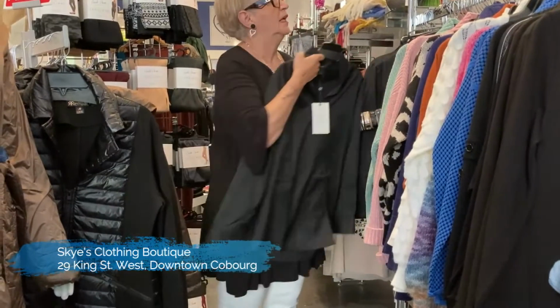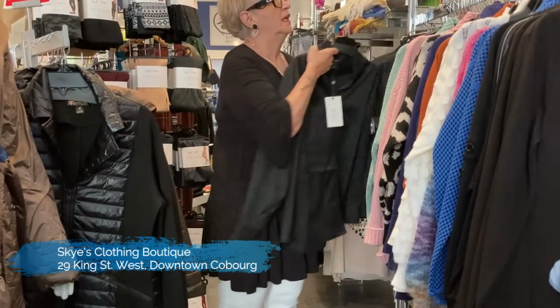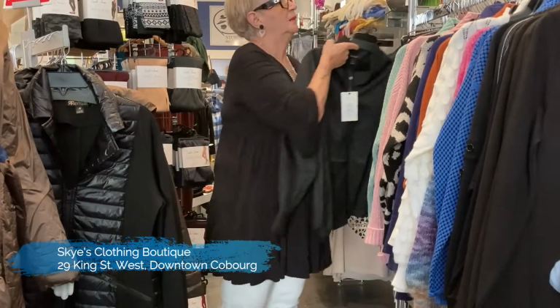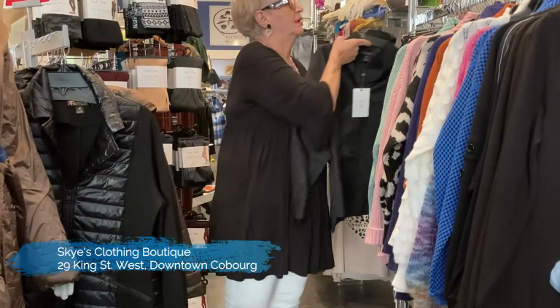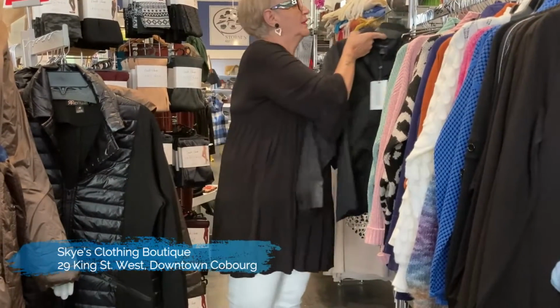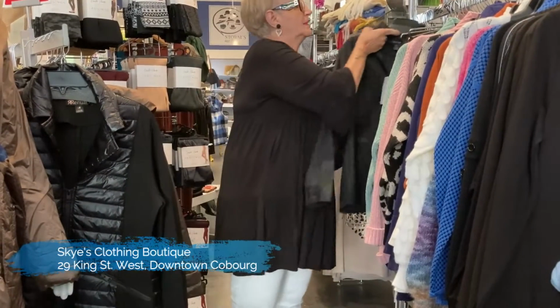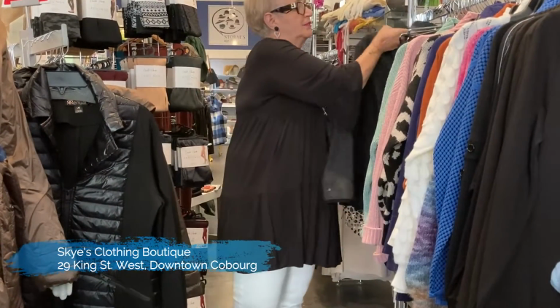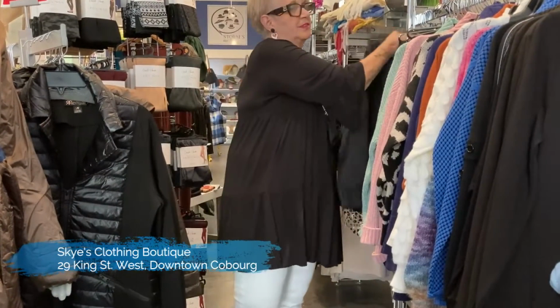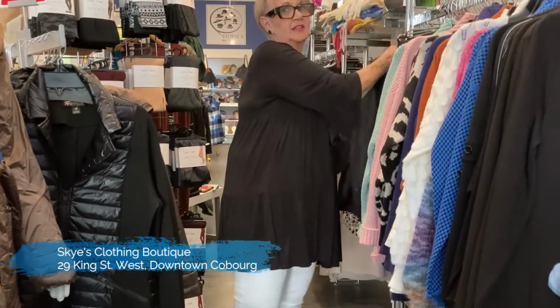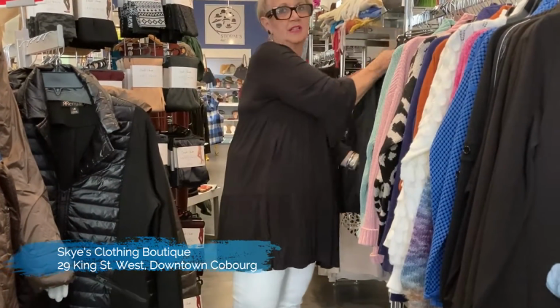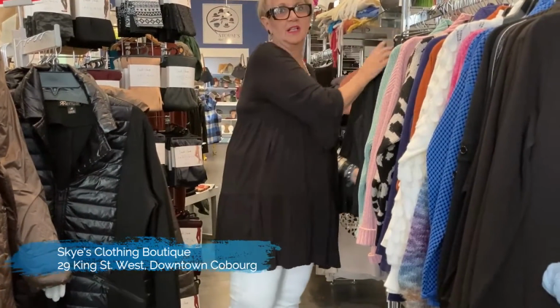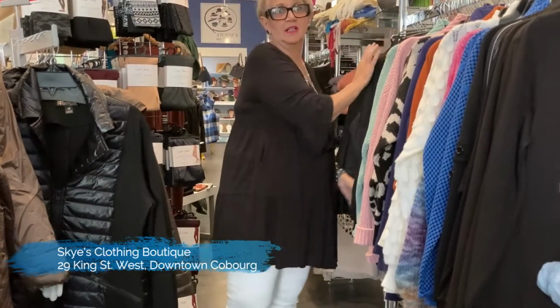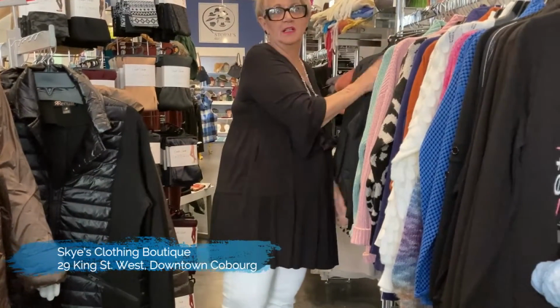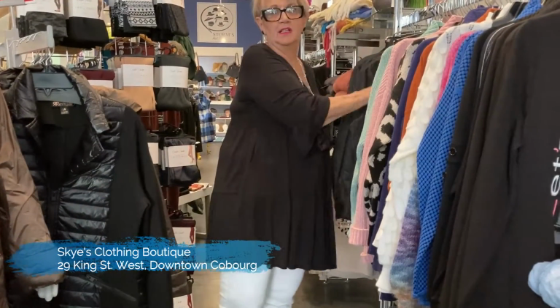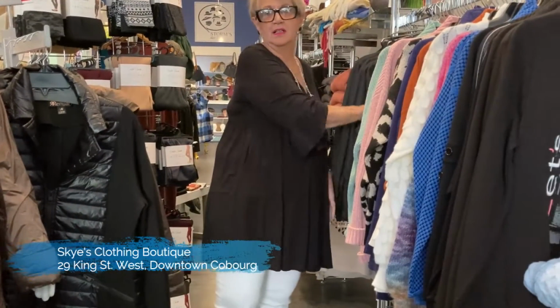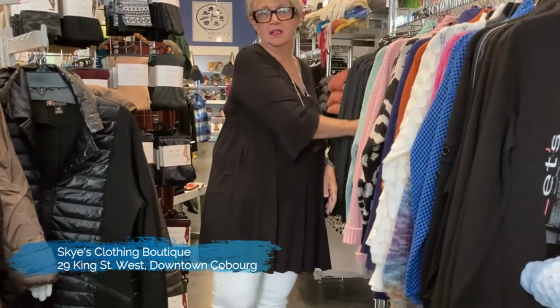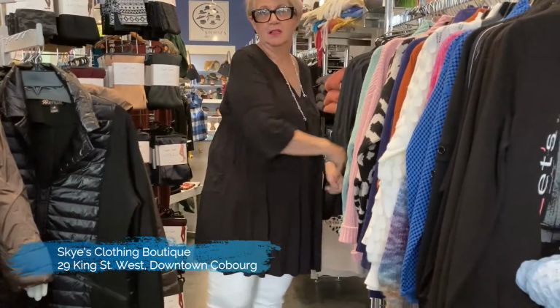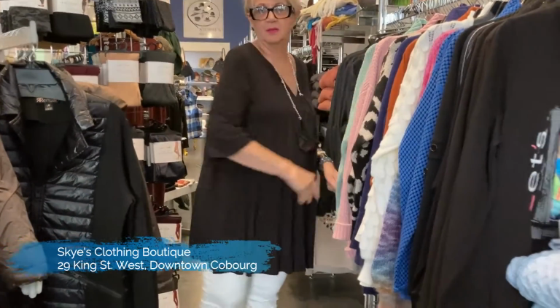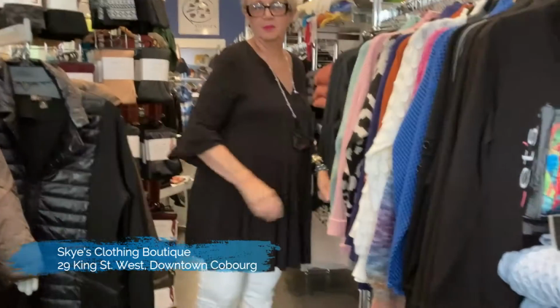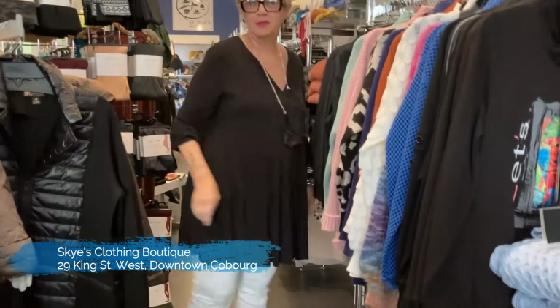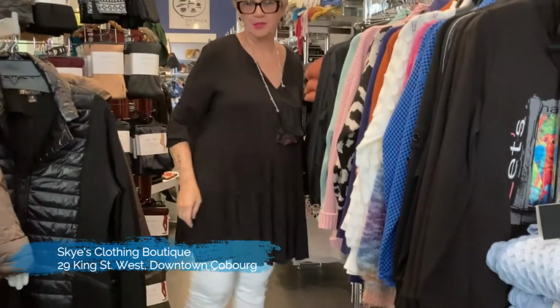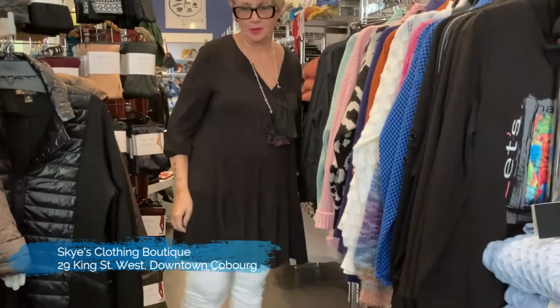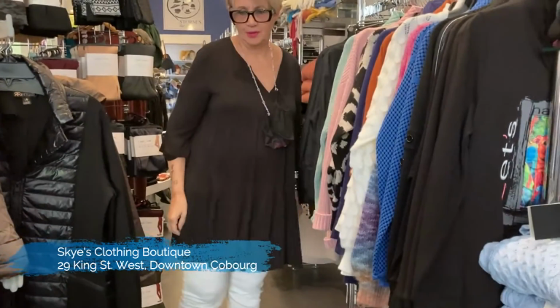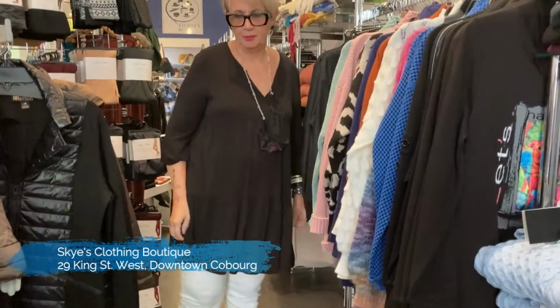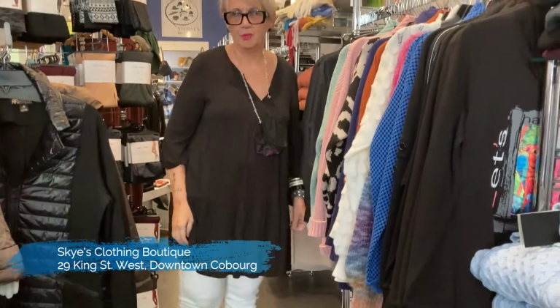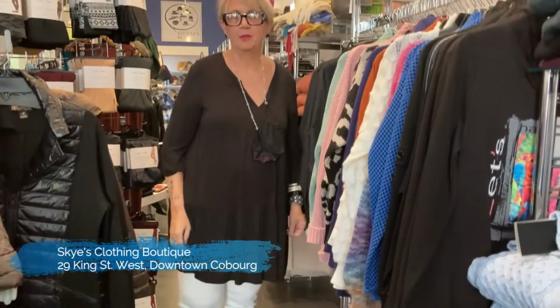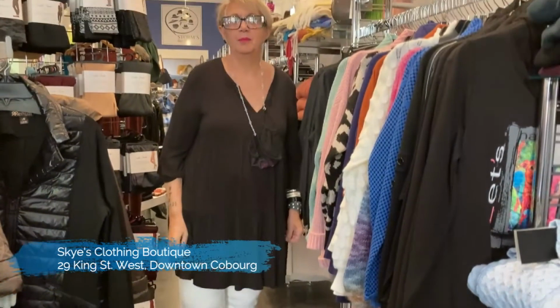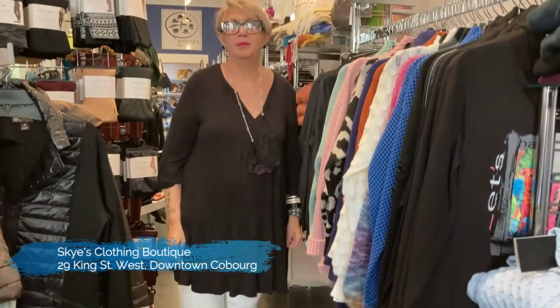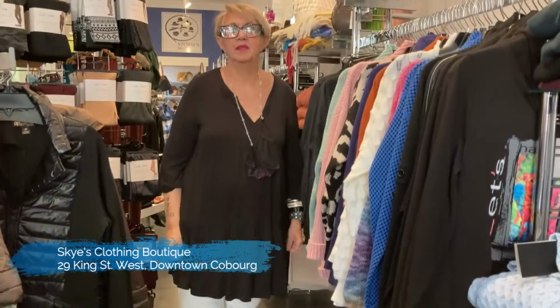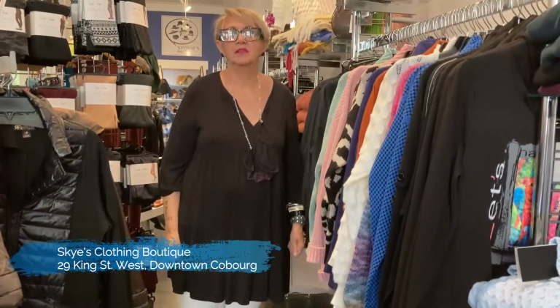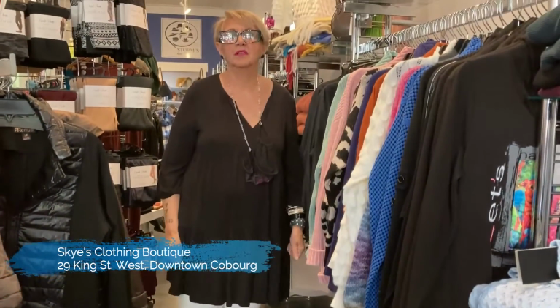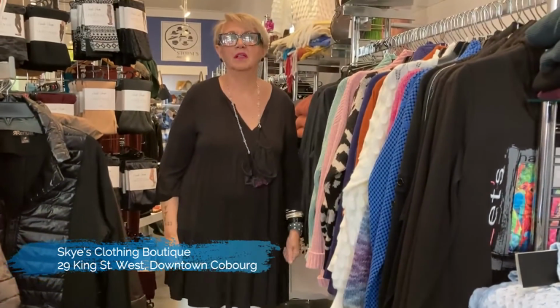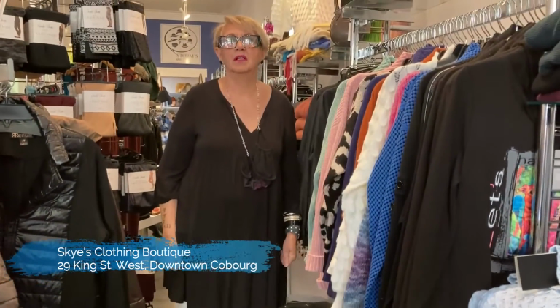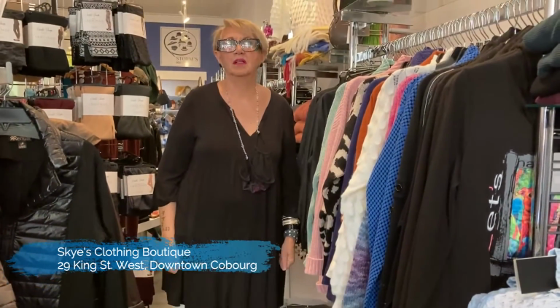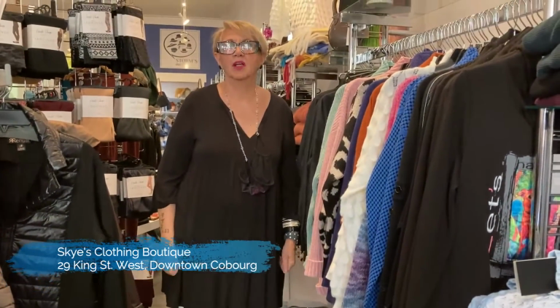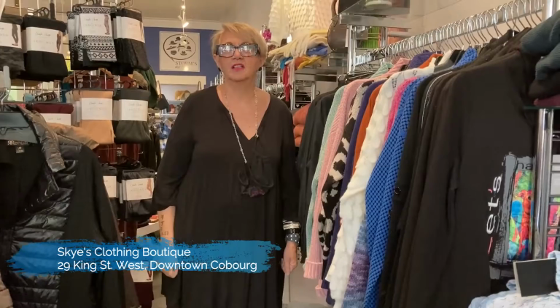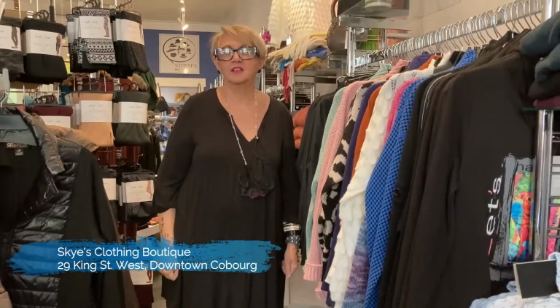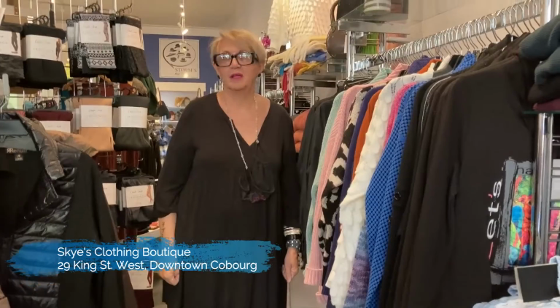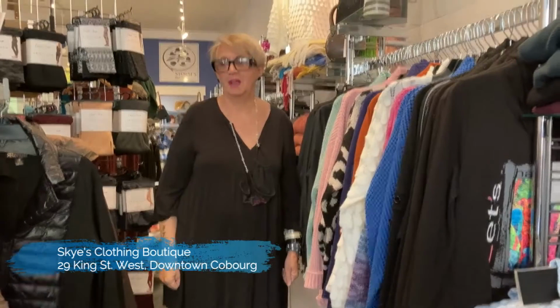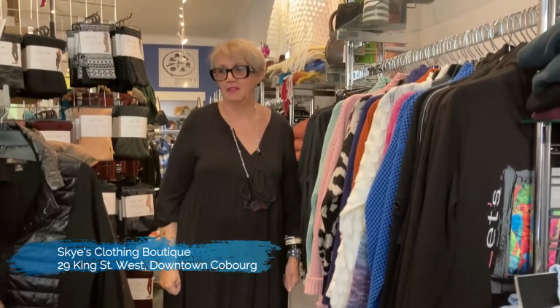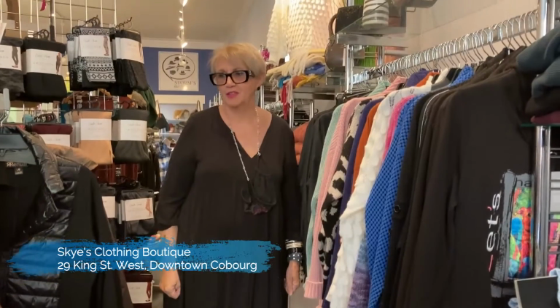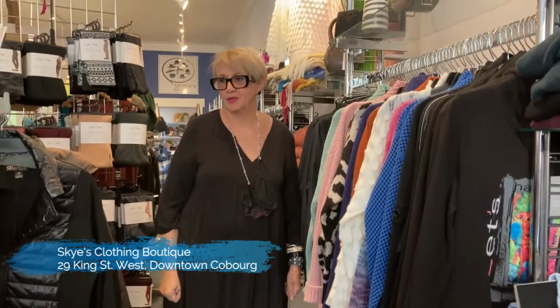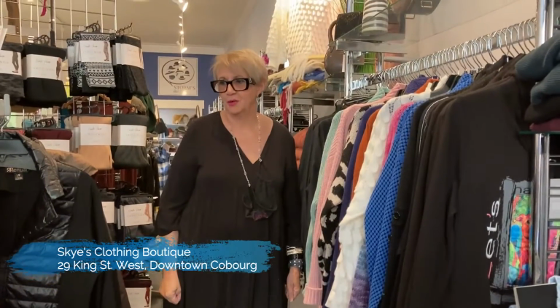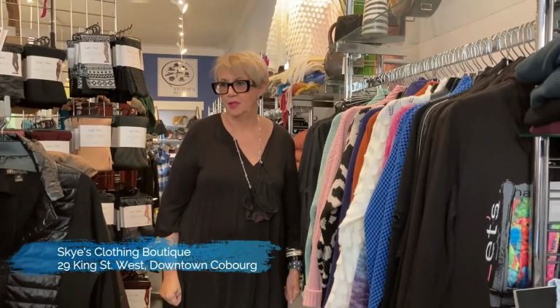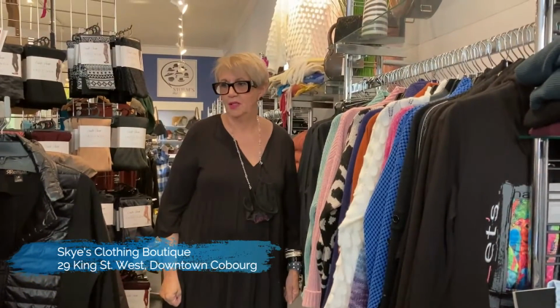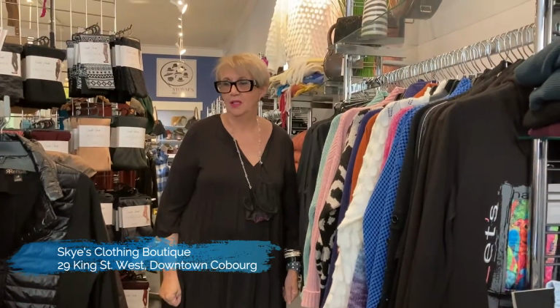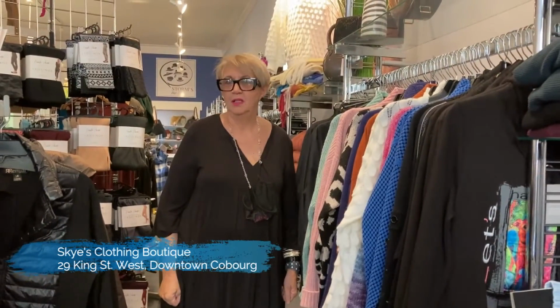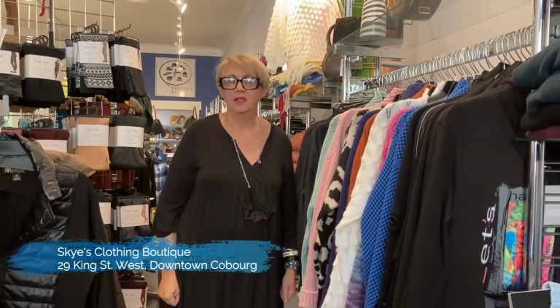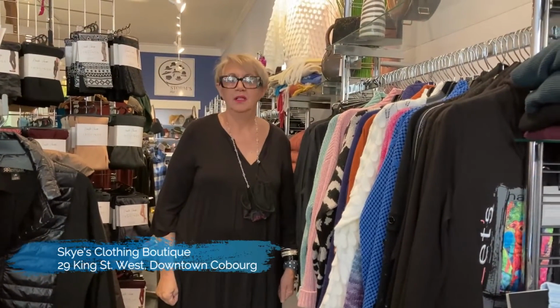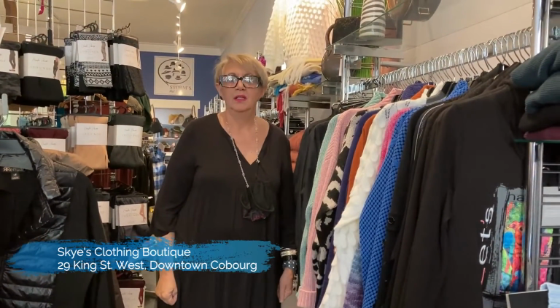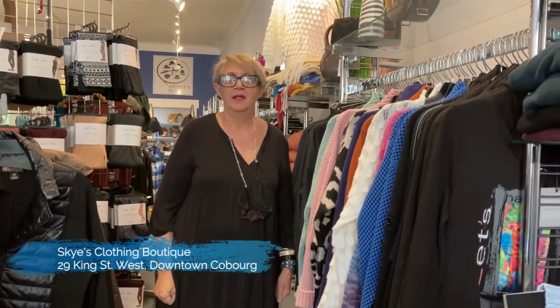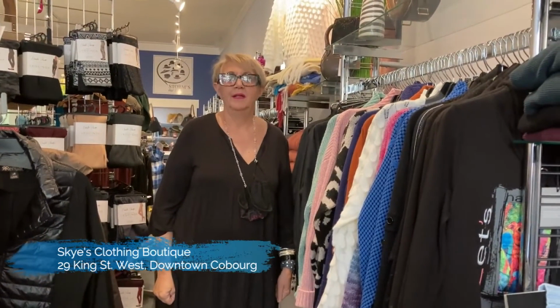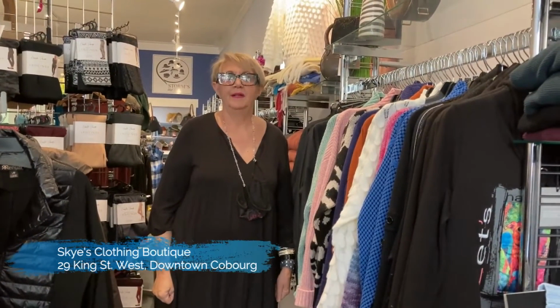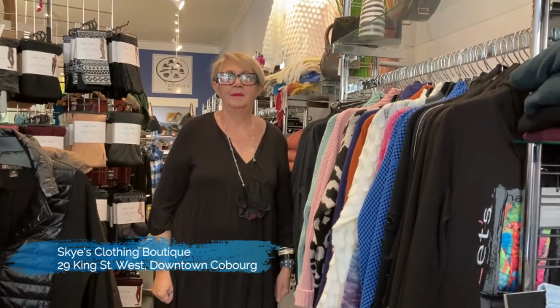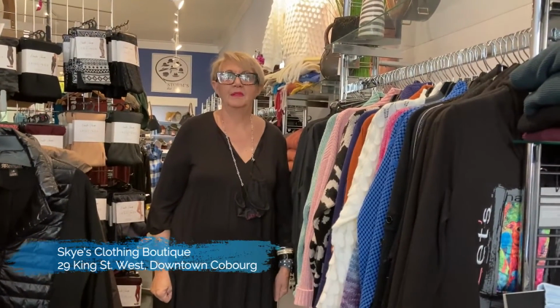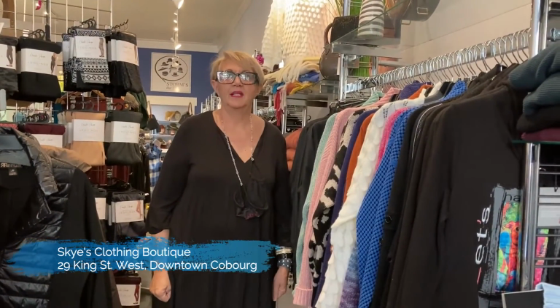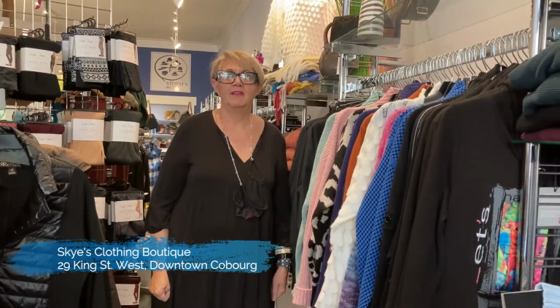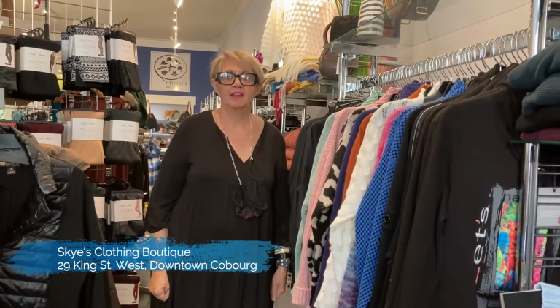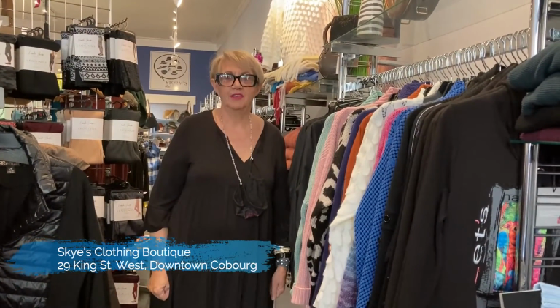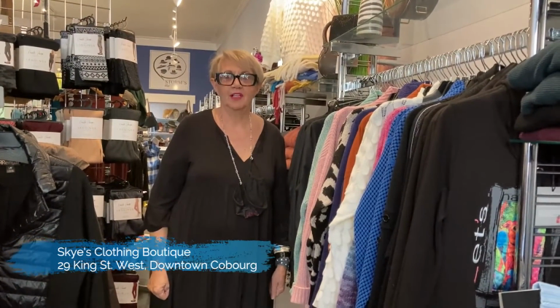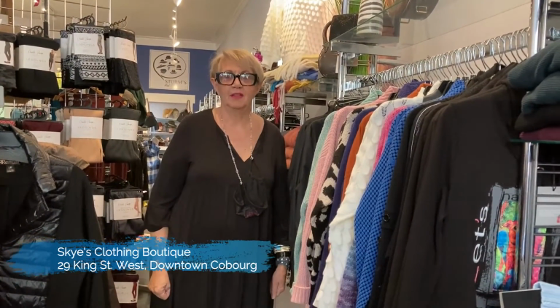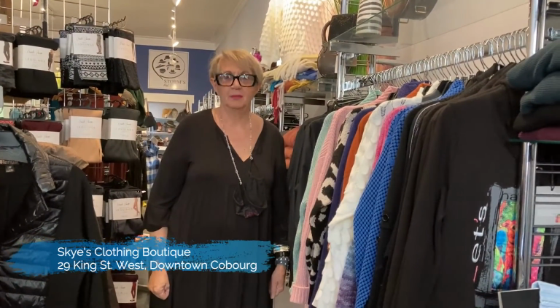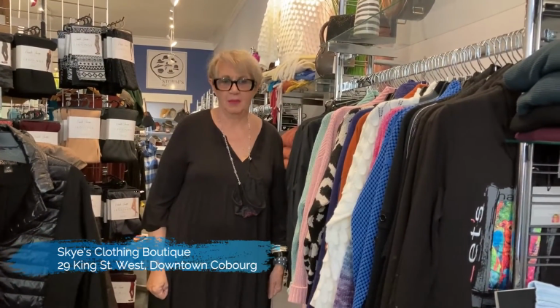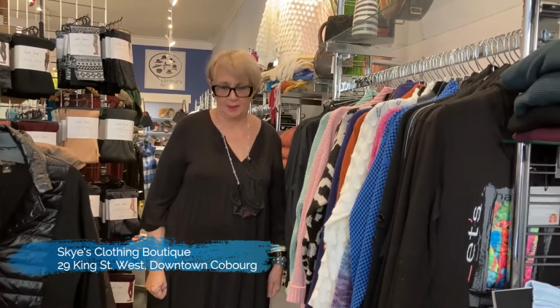Anyway, that's it for today. We'll be showing you more lines that we have in the store. Have a good day. Bye!